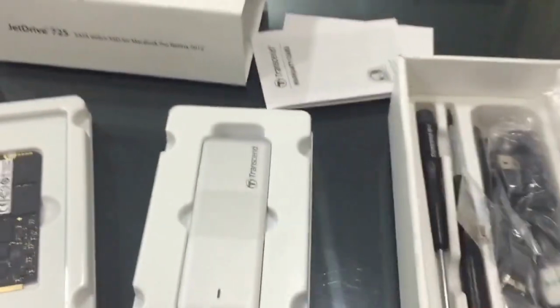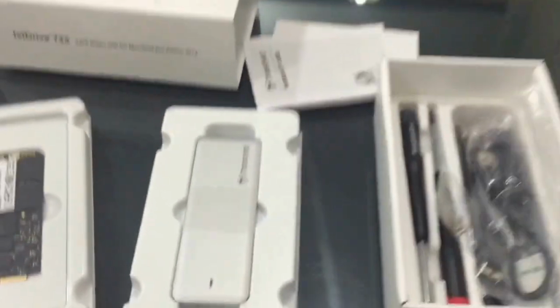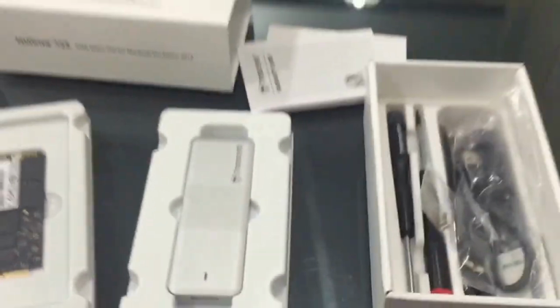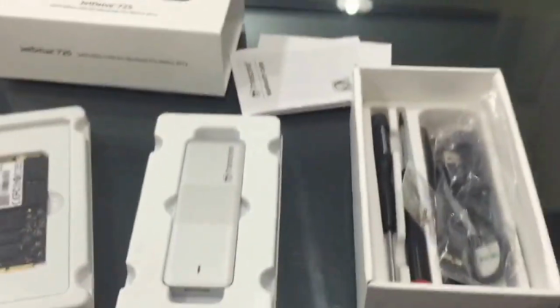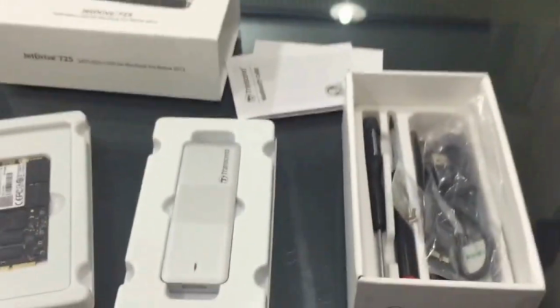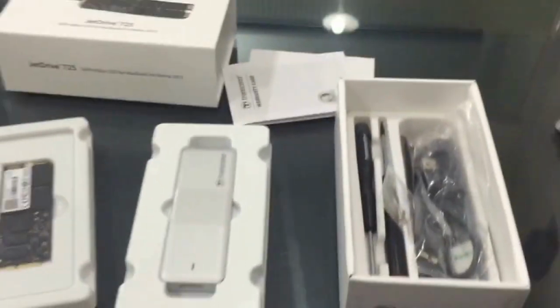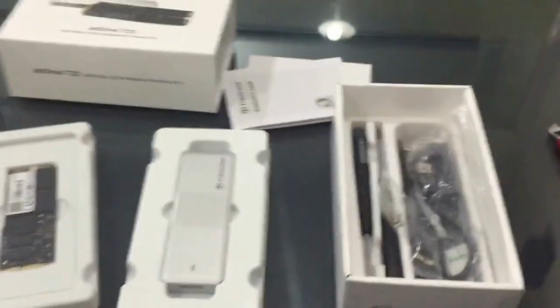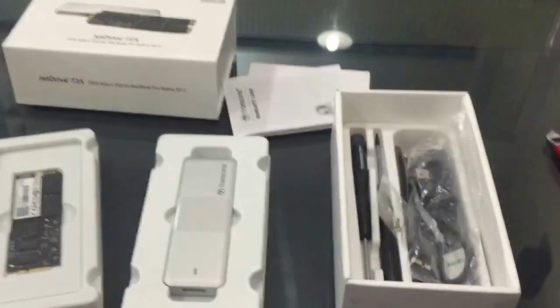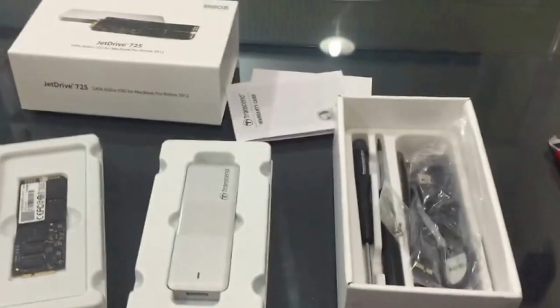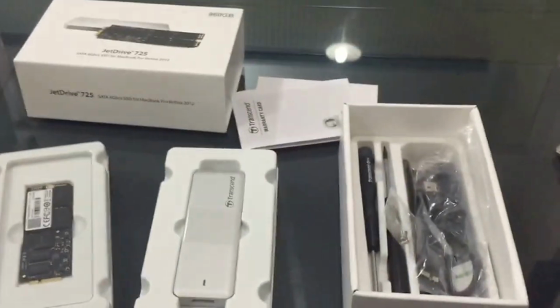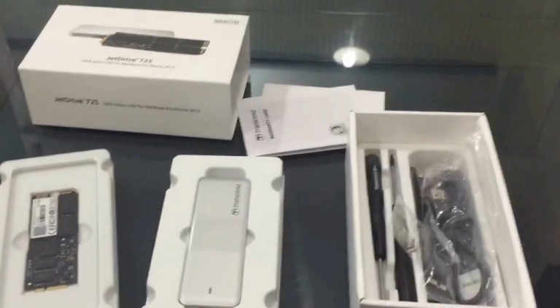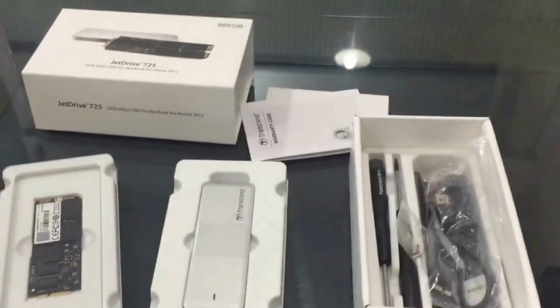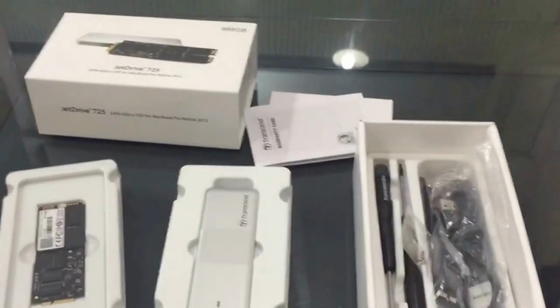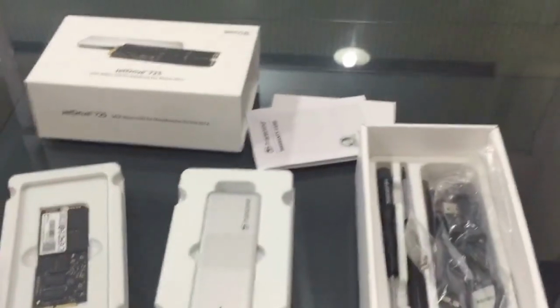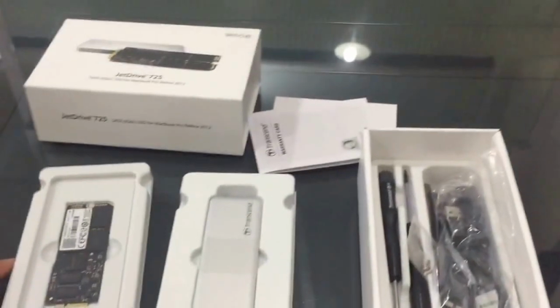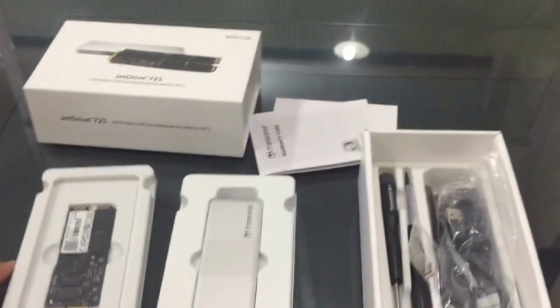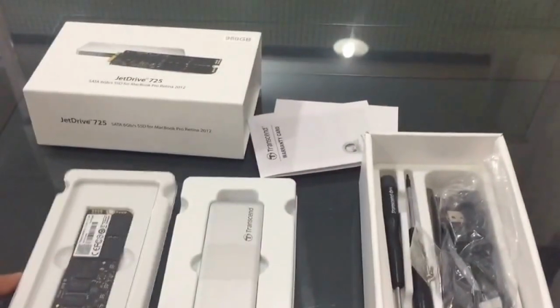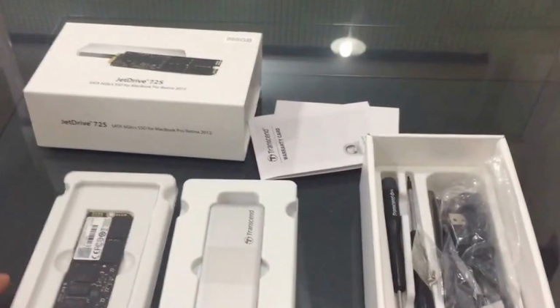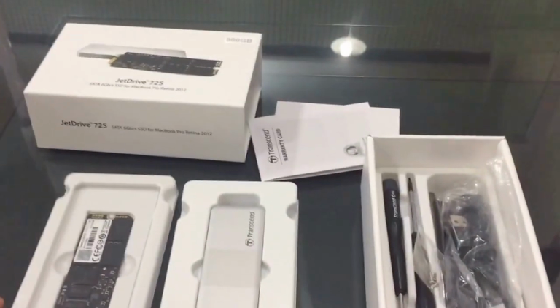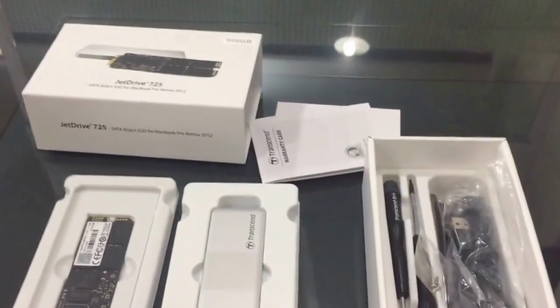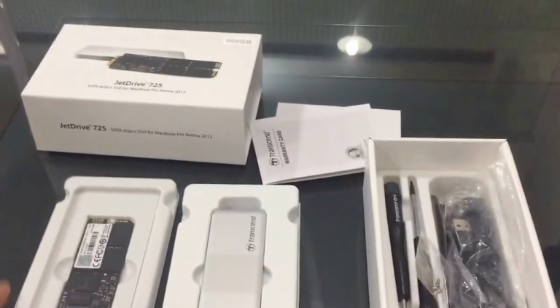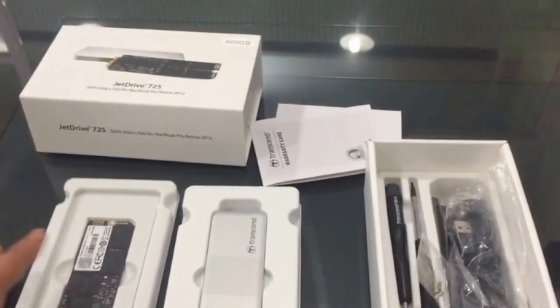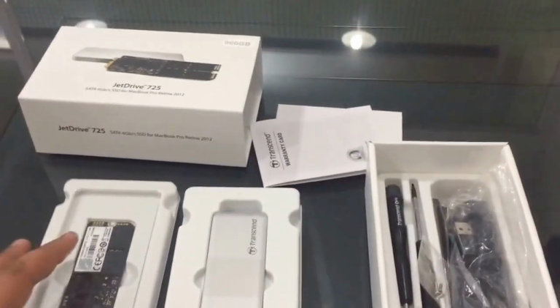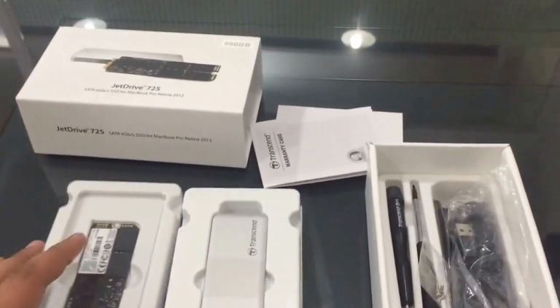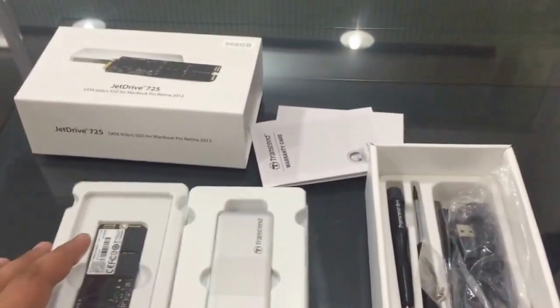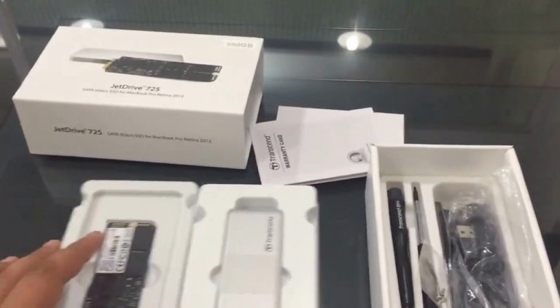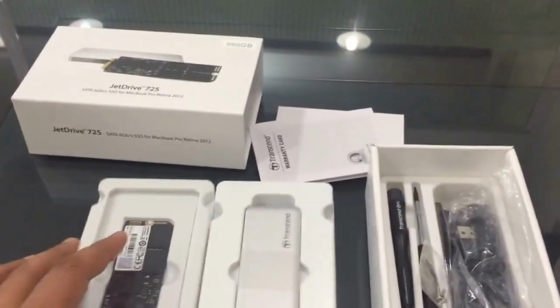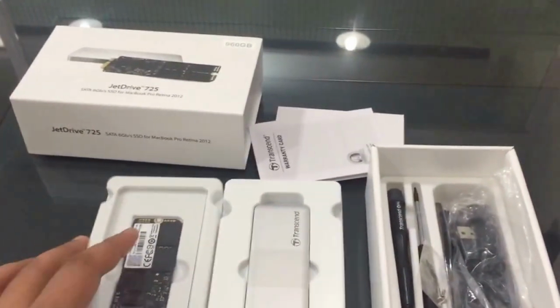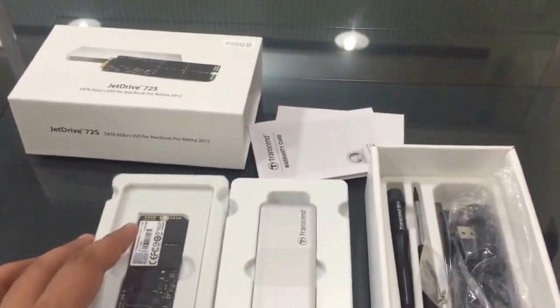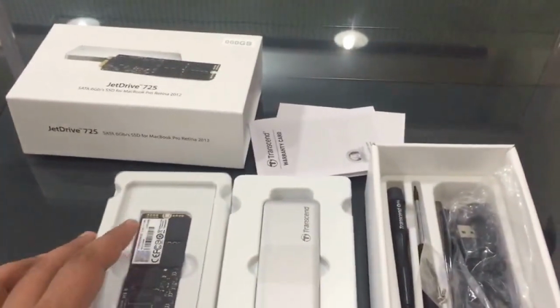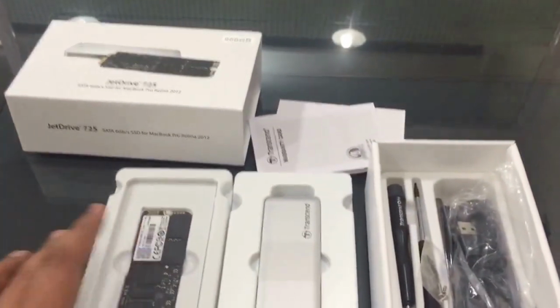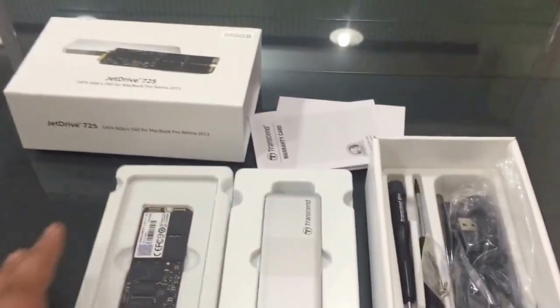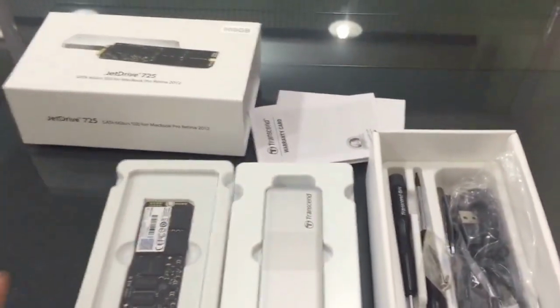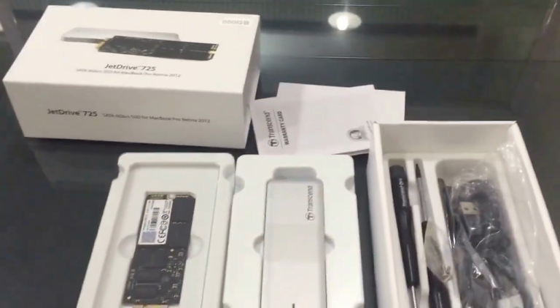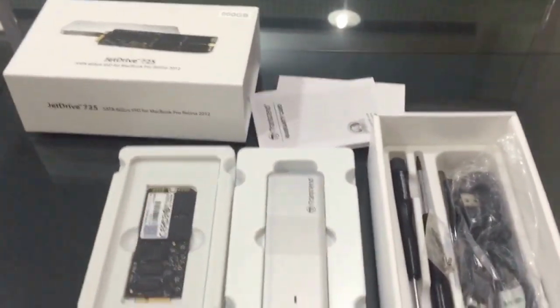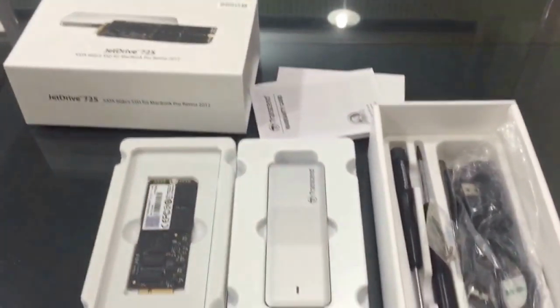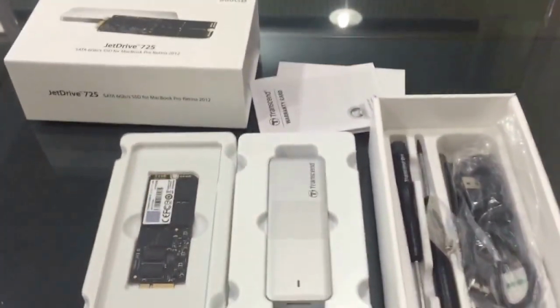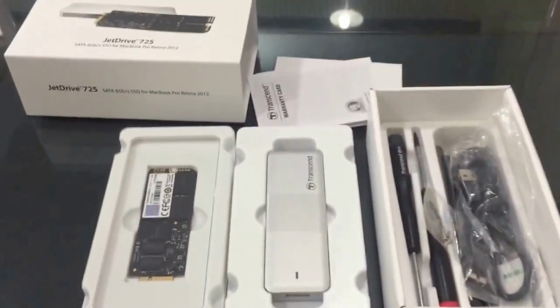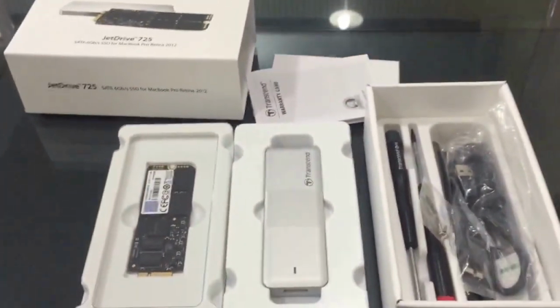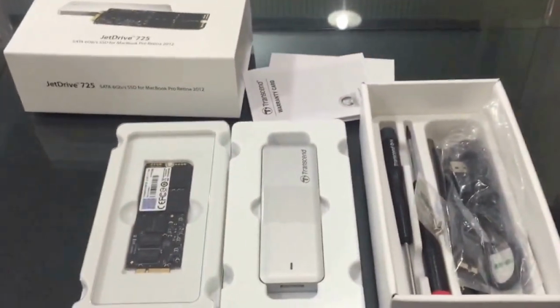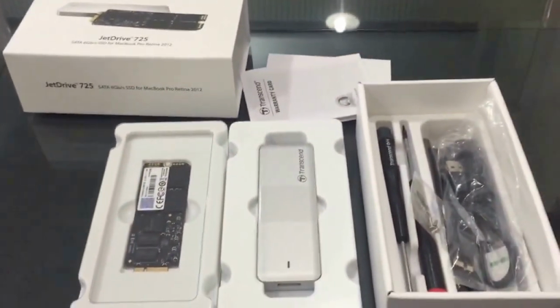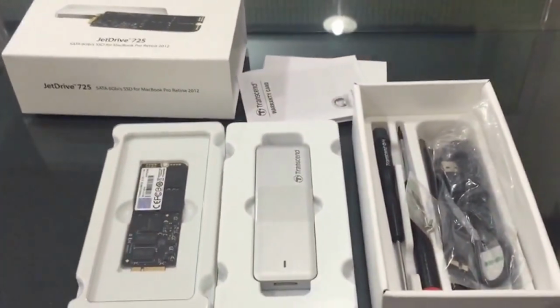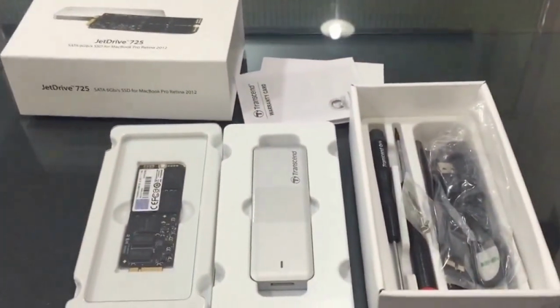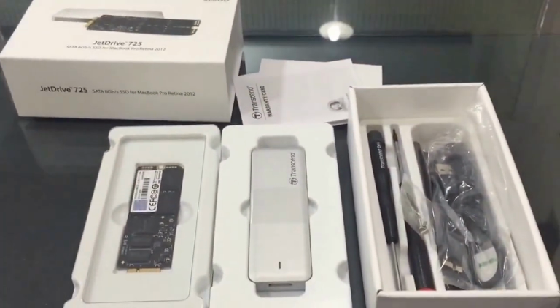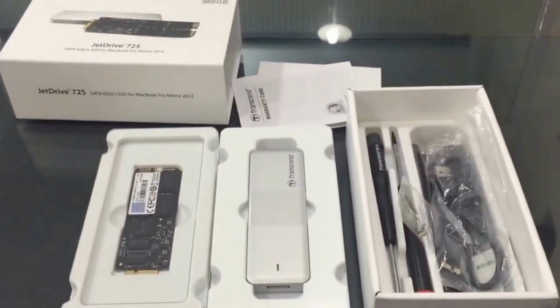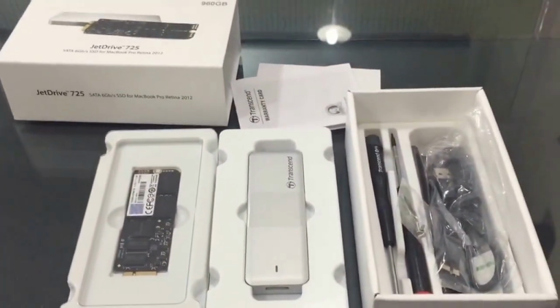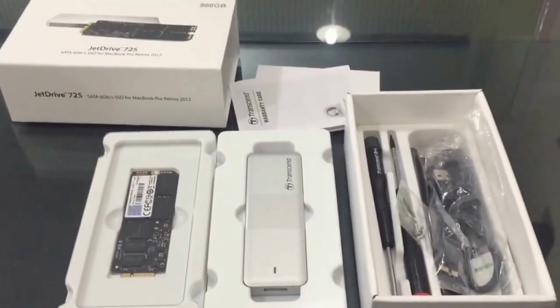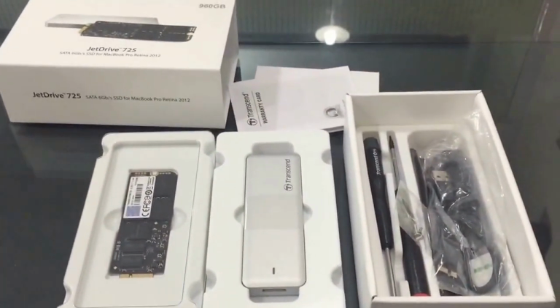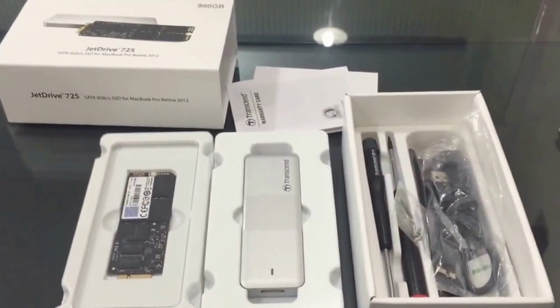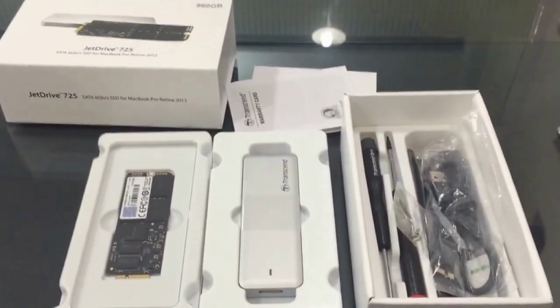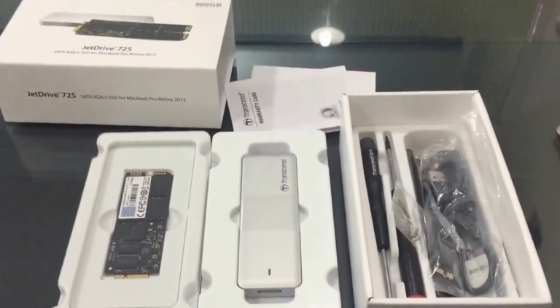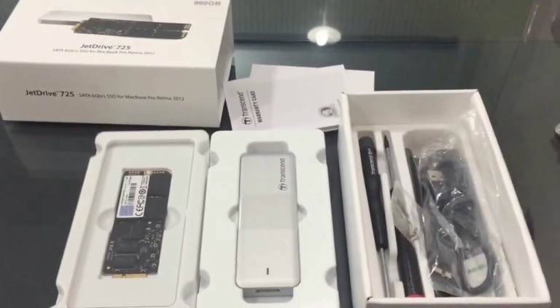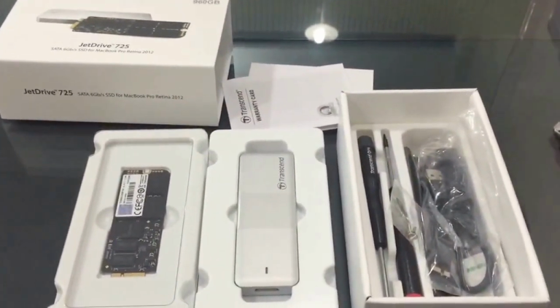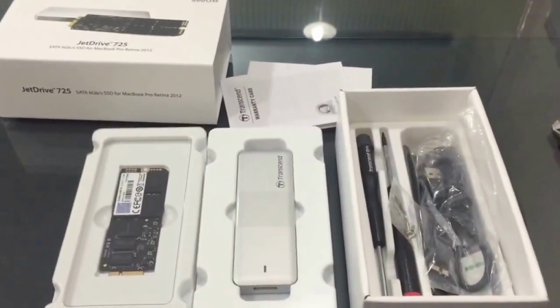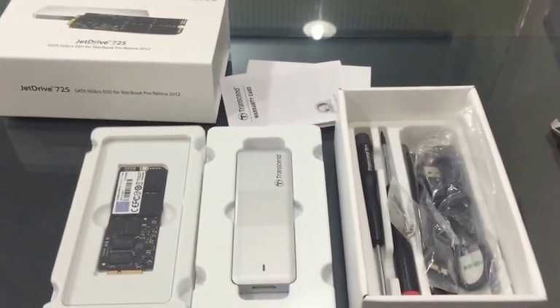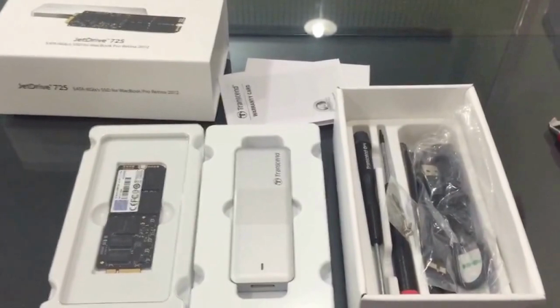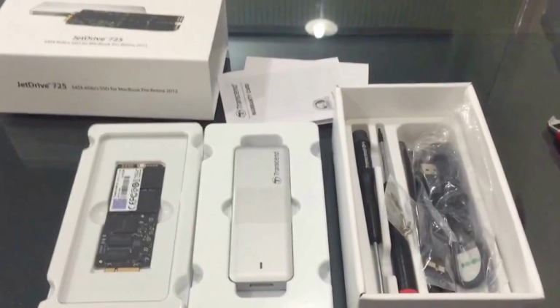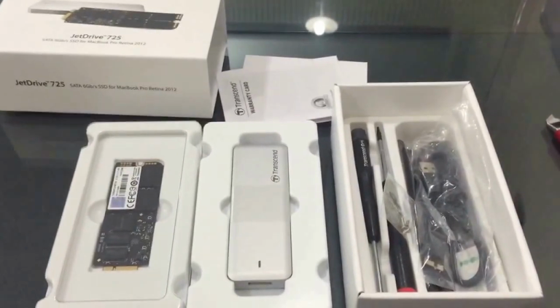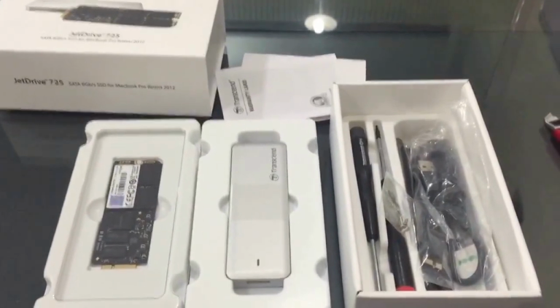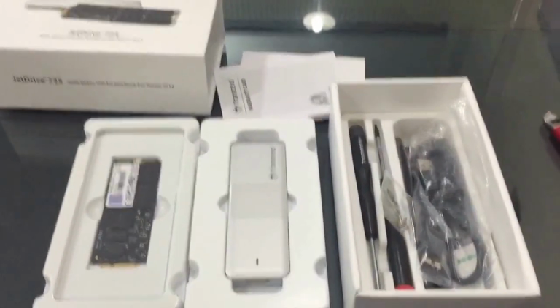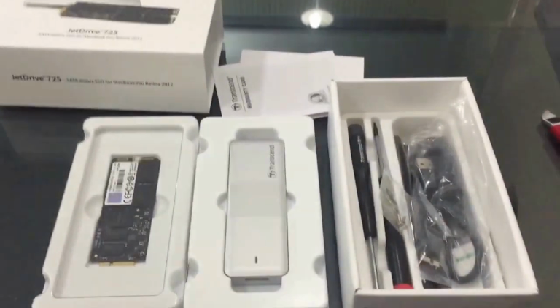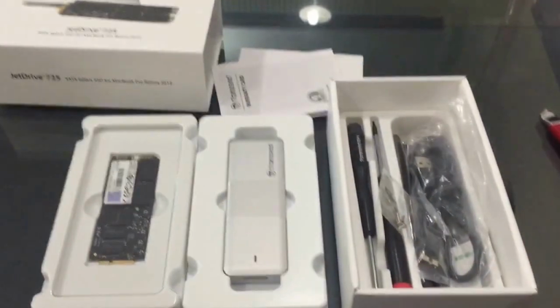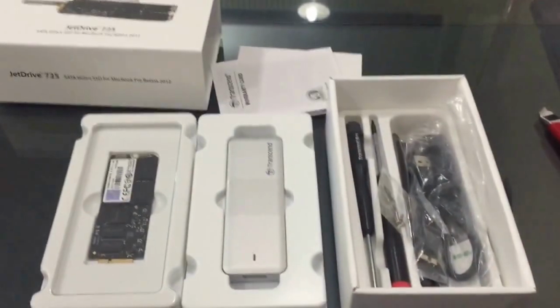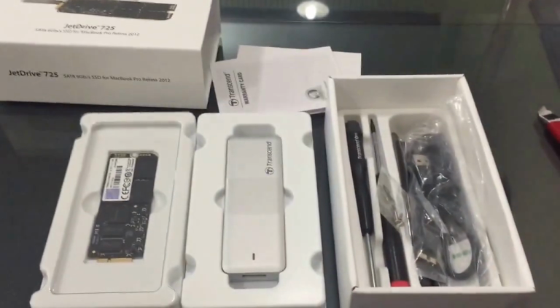So that was a quick unboxing video. I'll test it and maybe post some more. Thanks, bye!